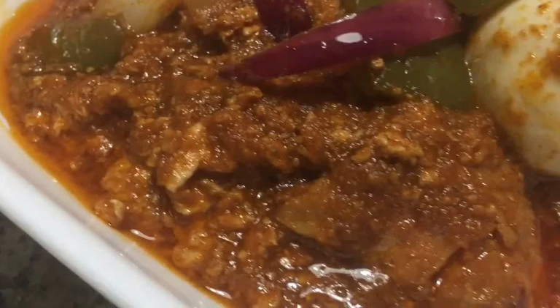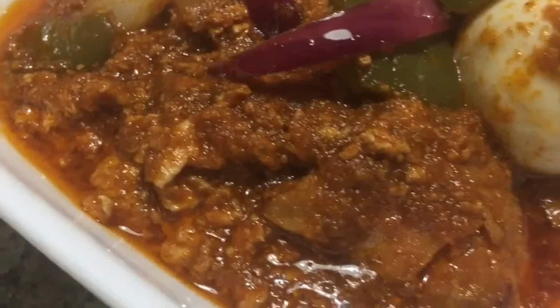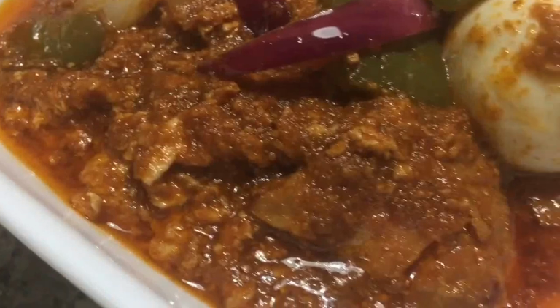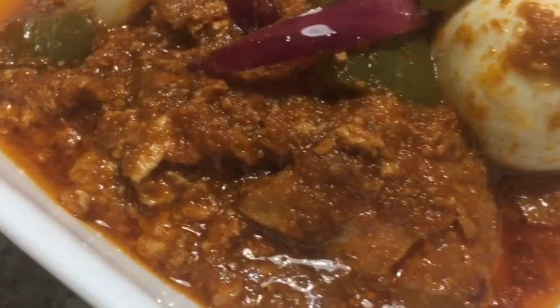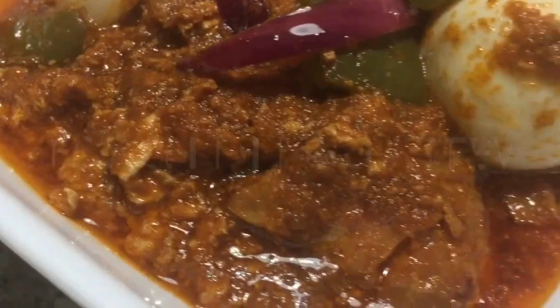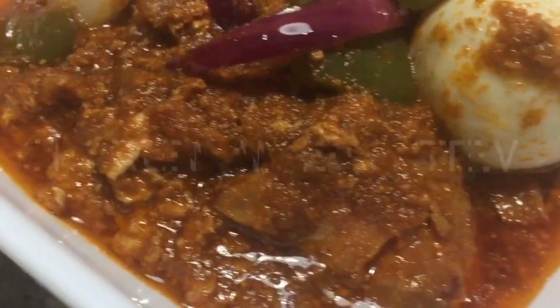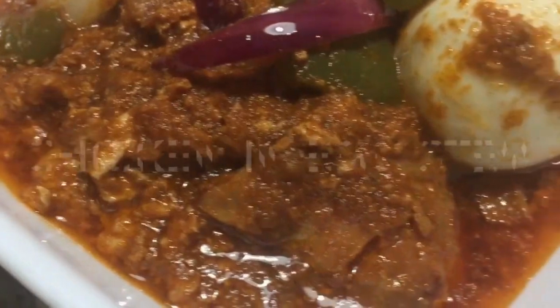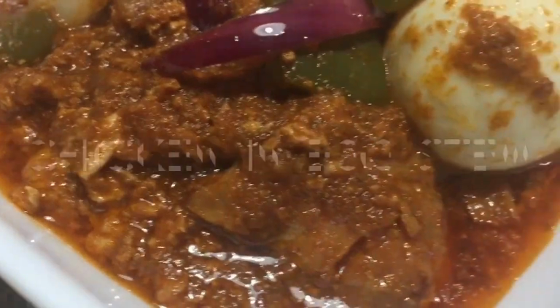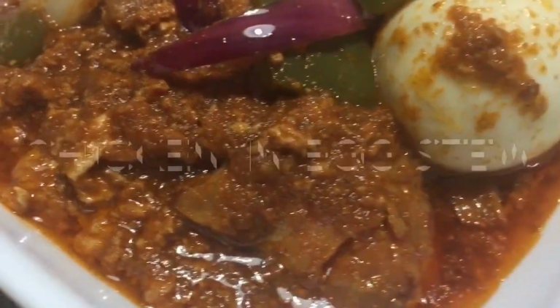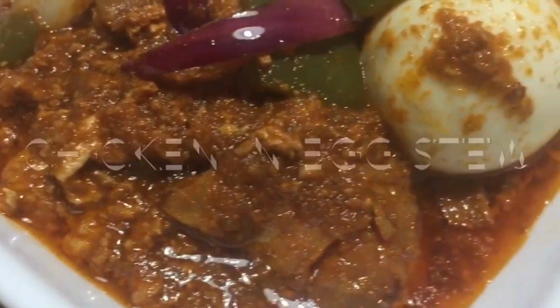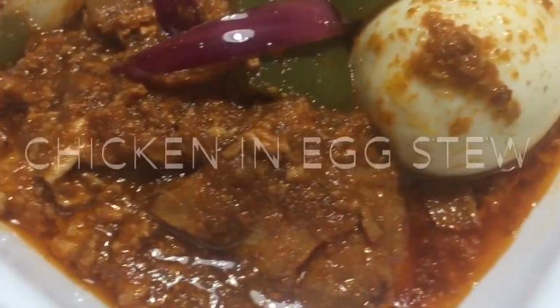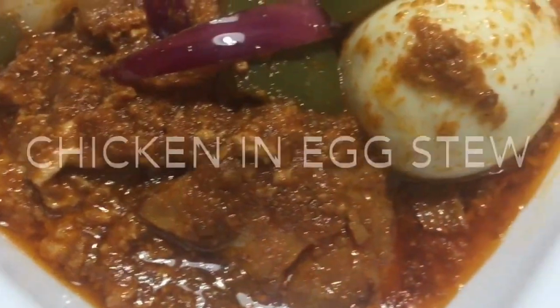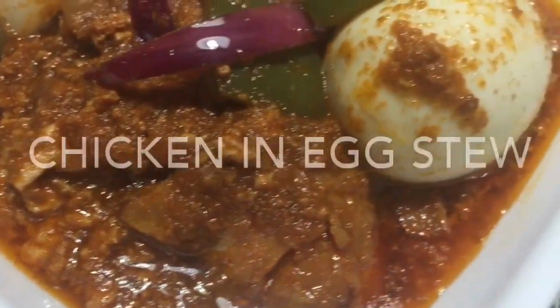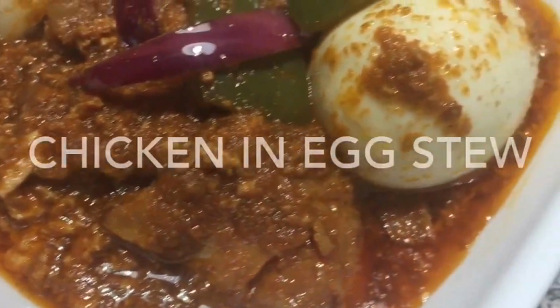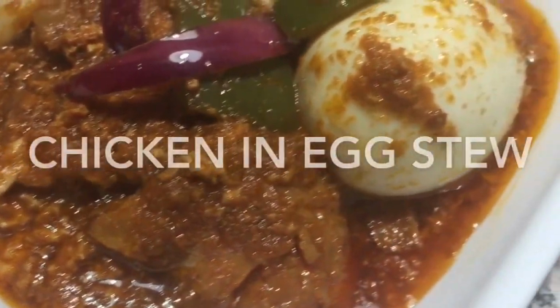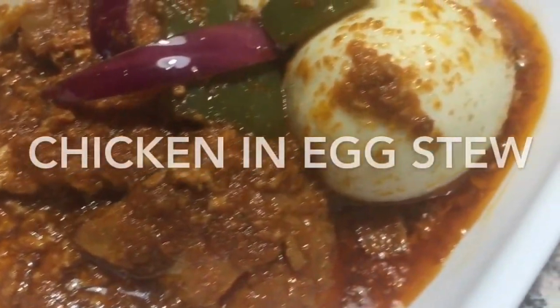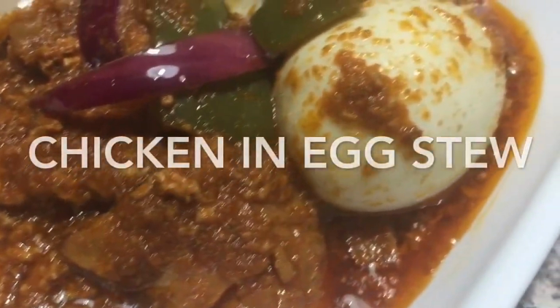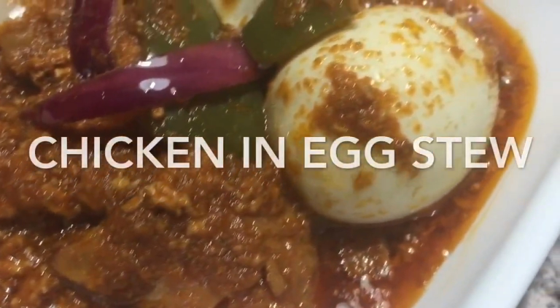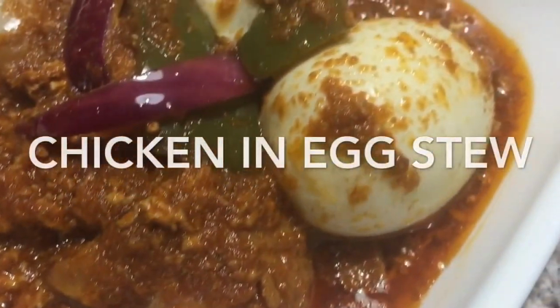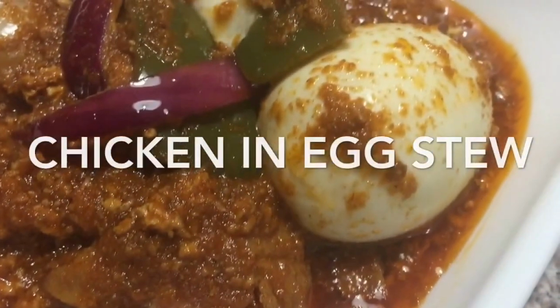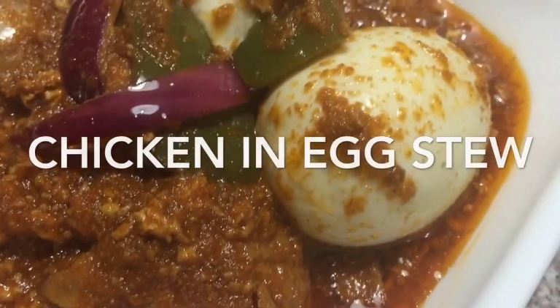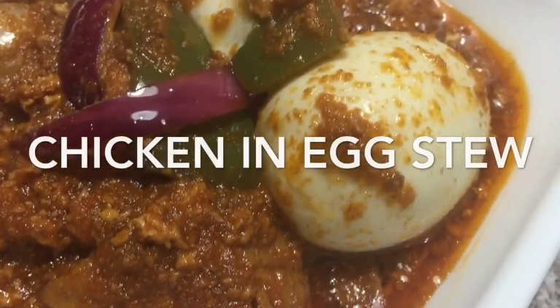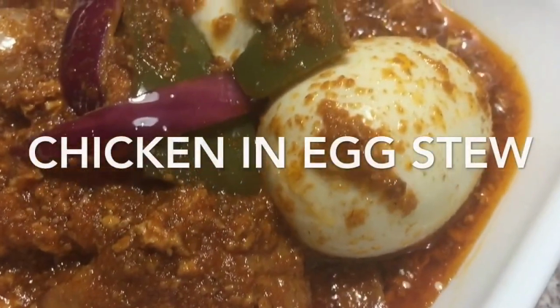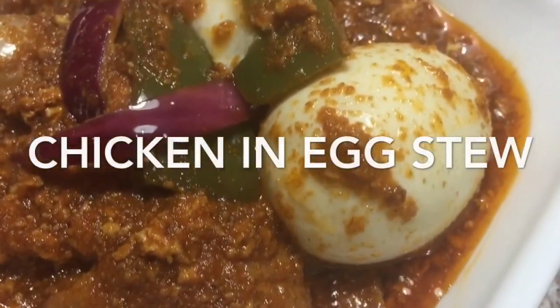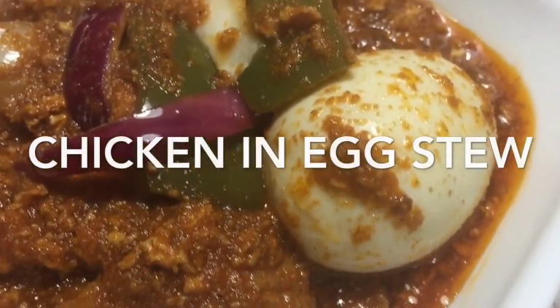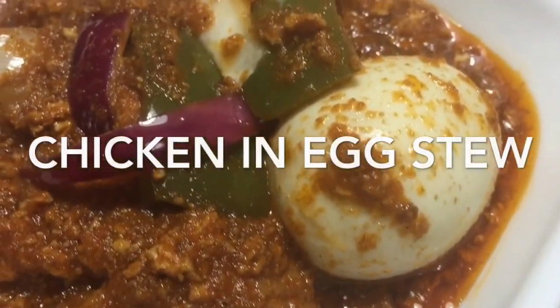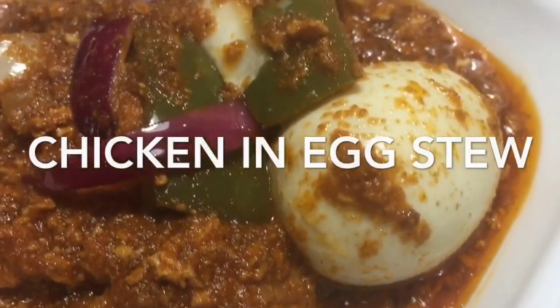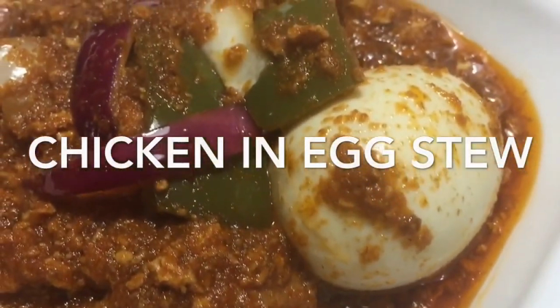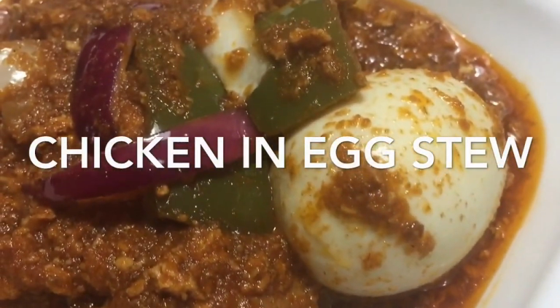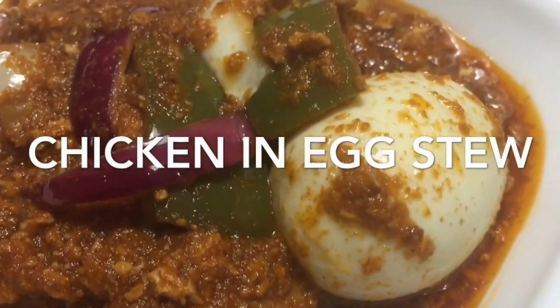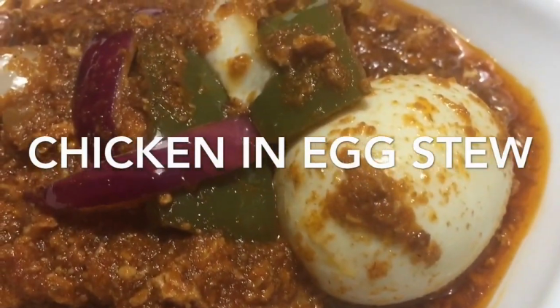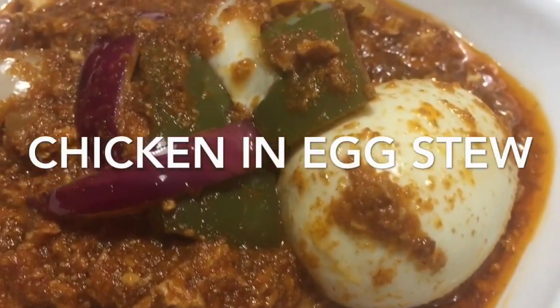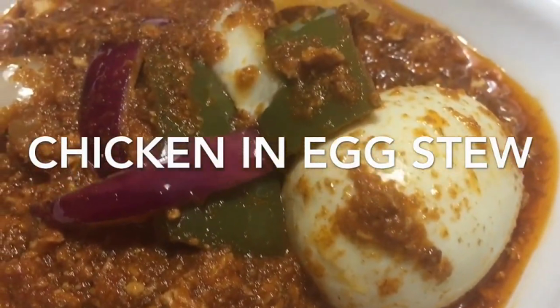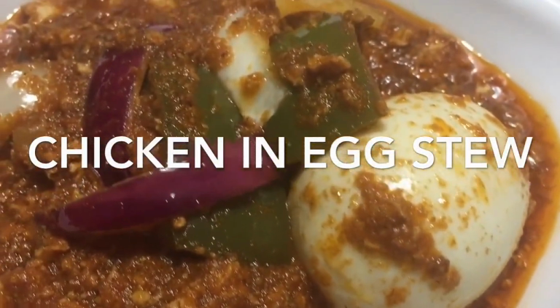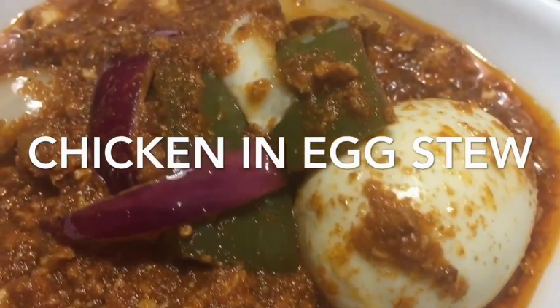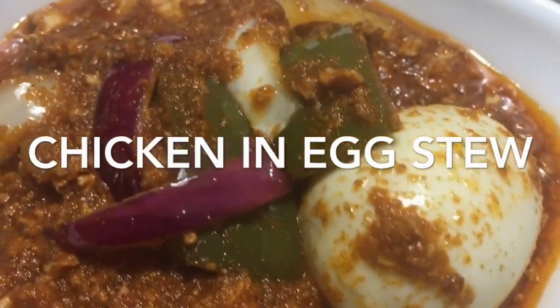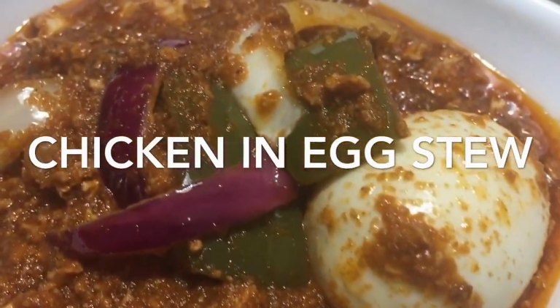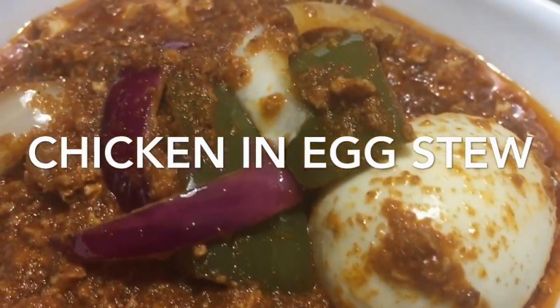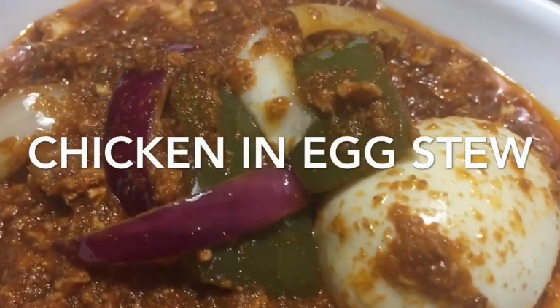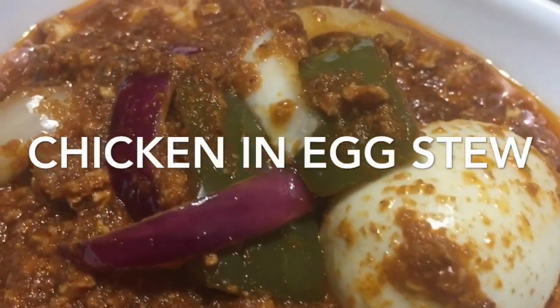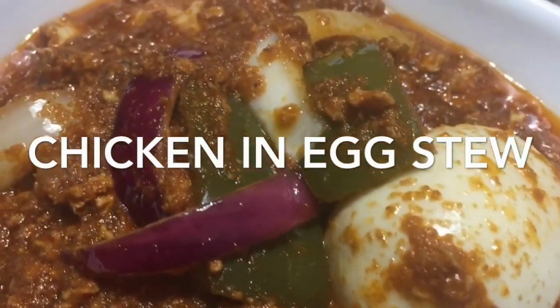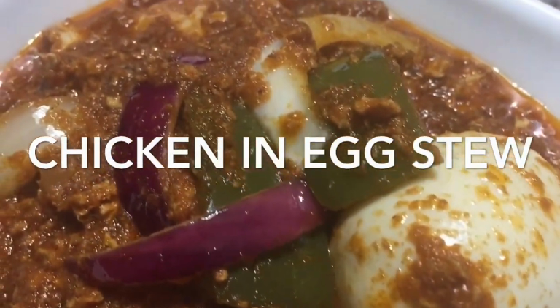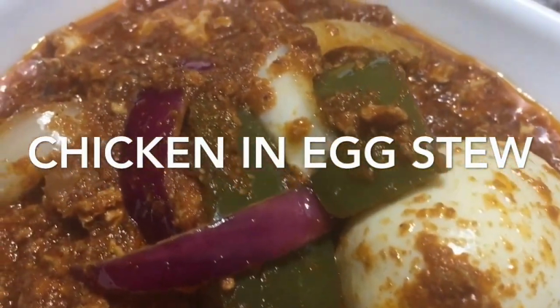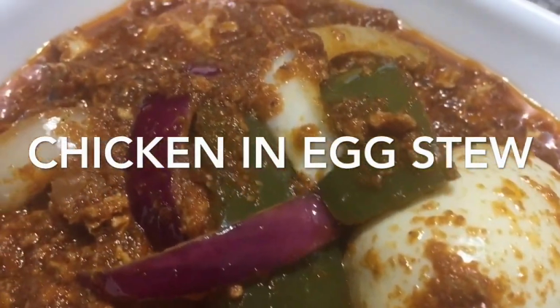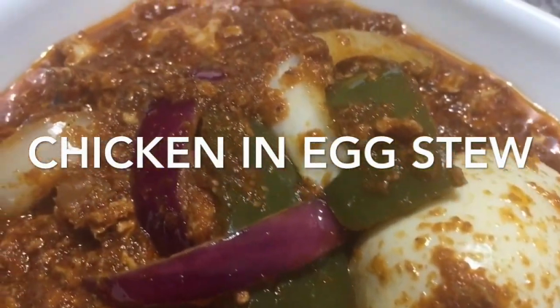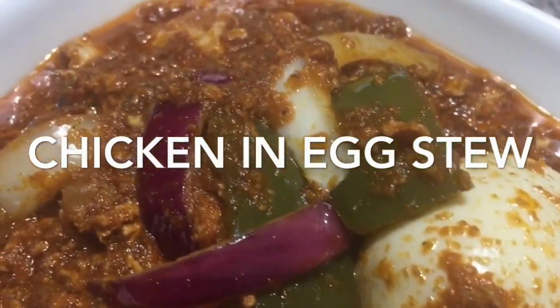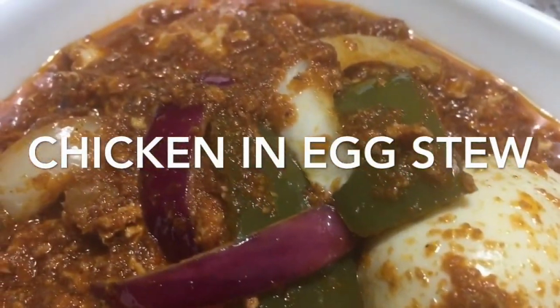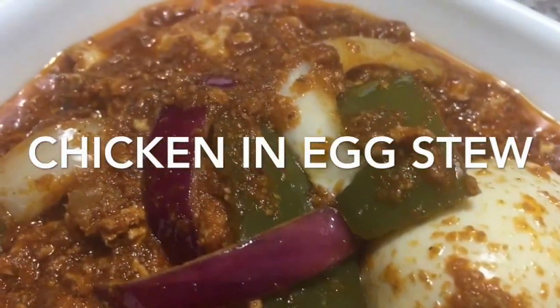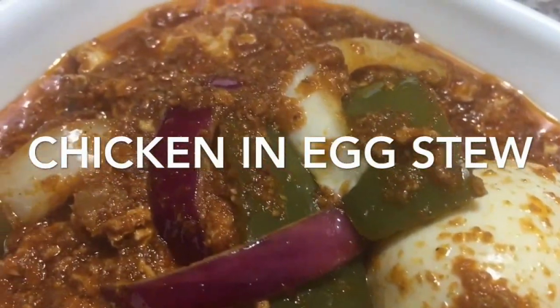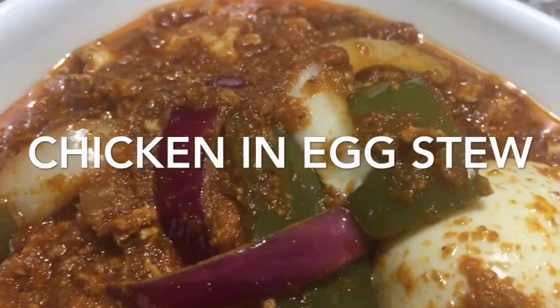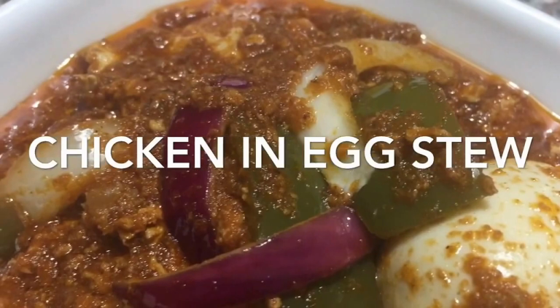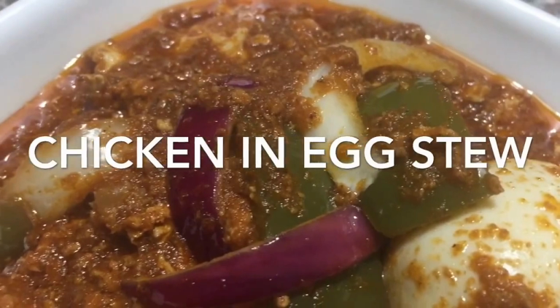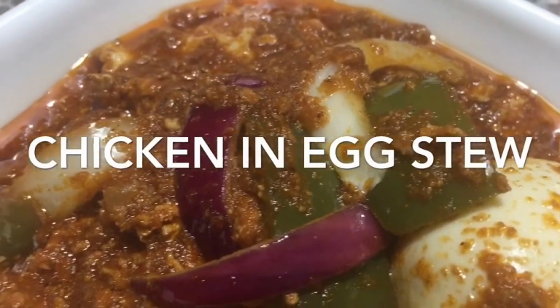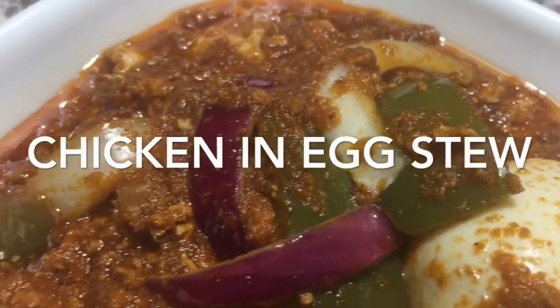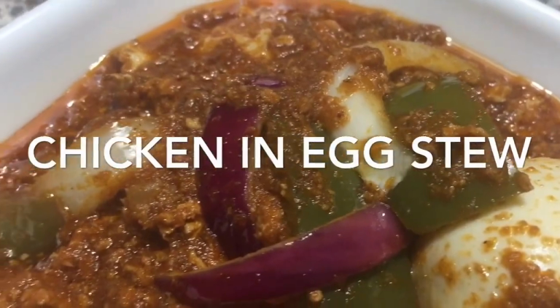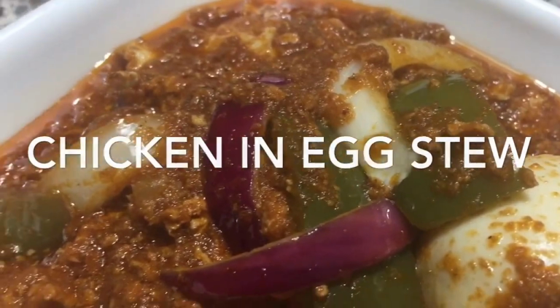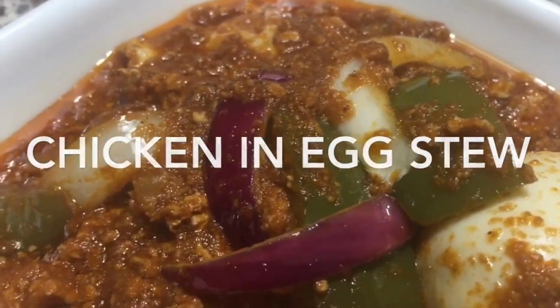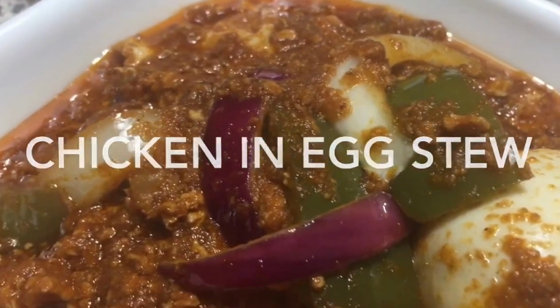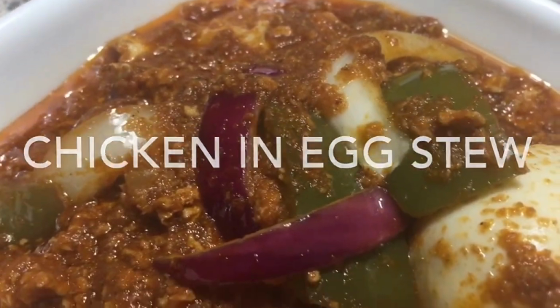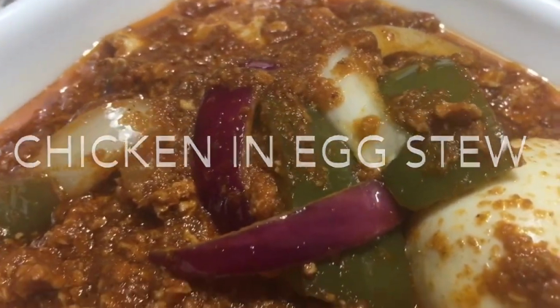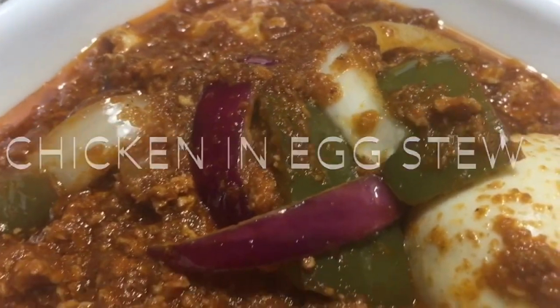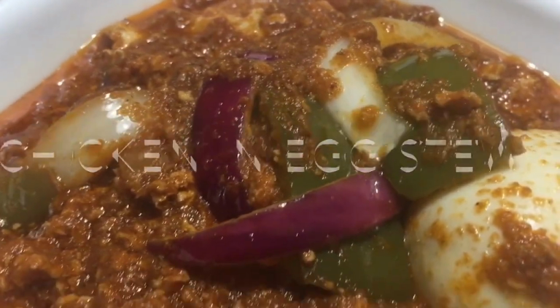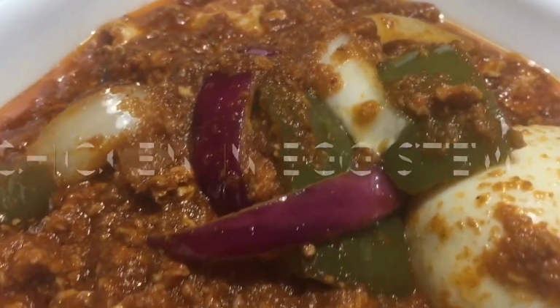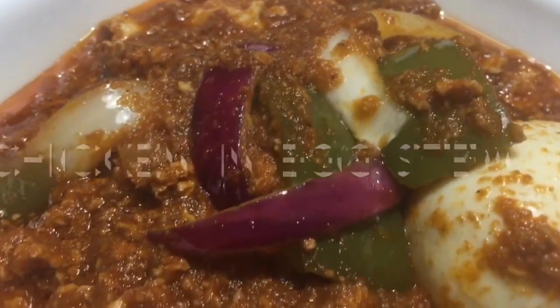Hi guys, welcome to my channel. This is Sweet Tajili. Today we'll be making chicken and eggs stew.